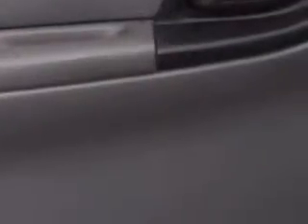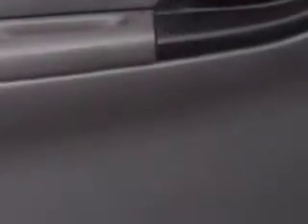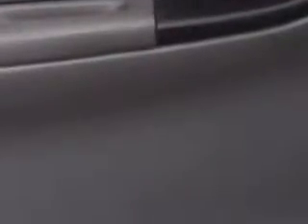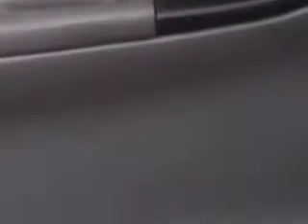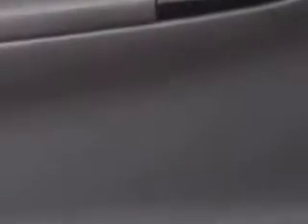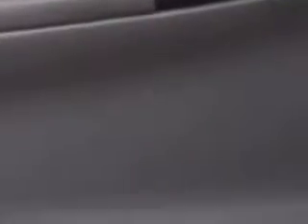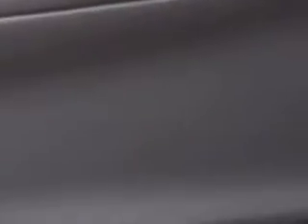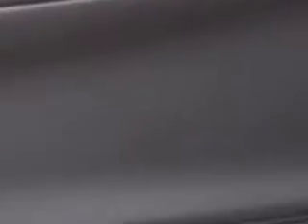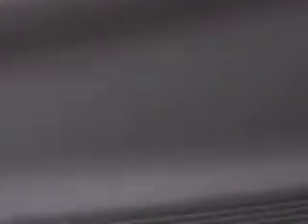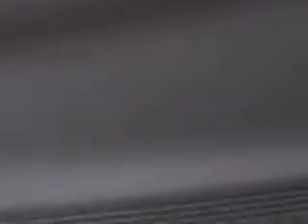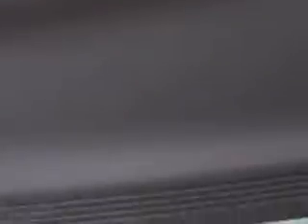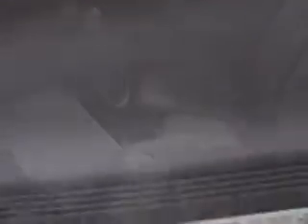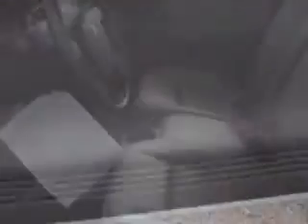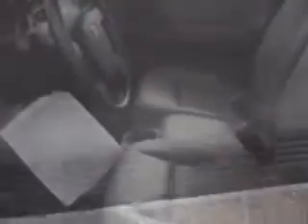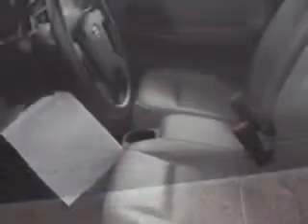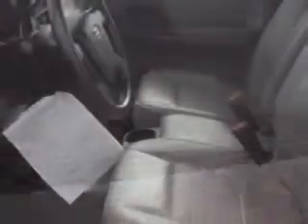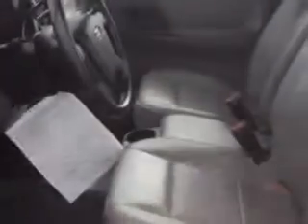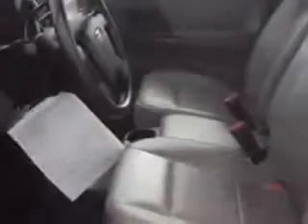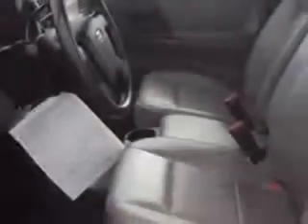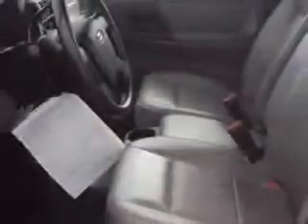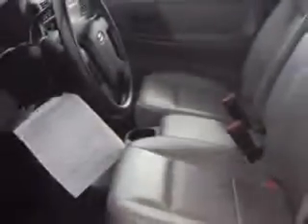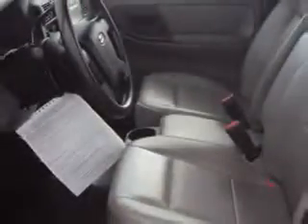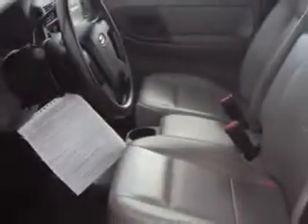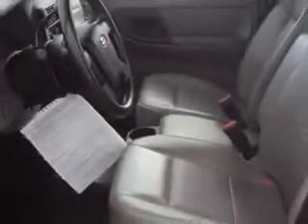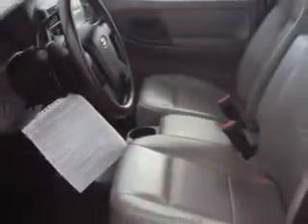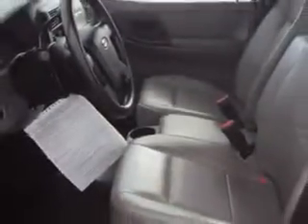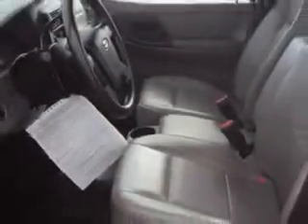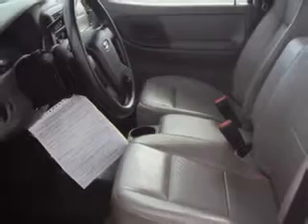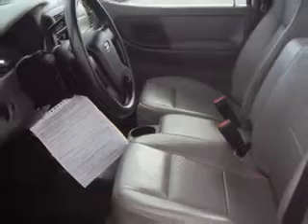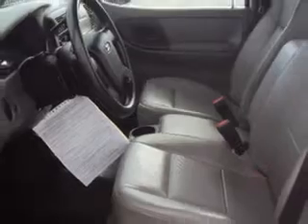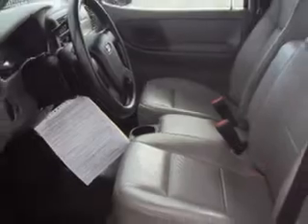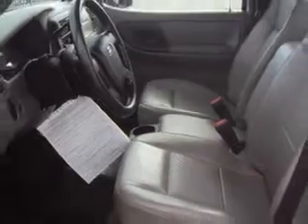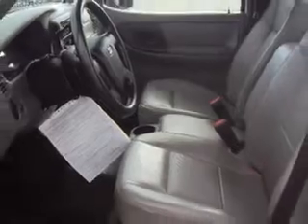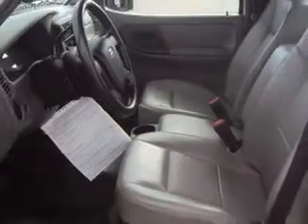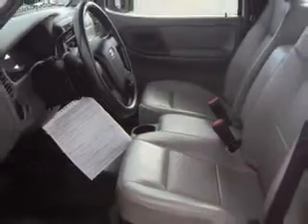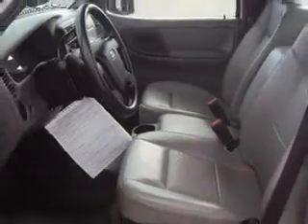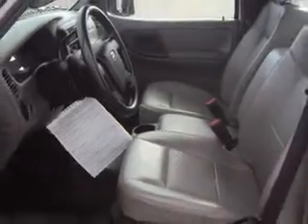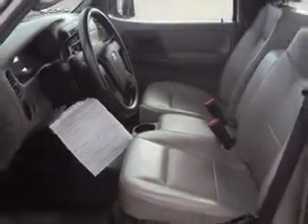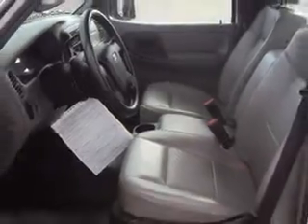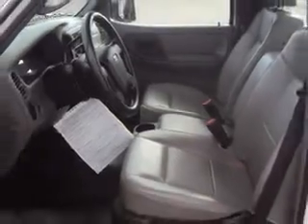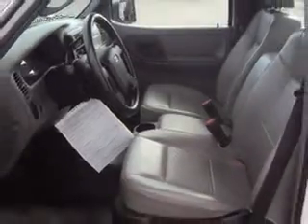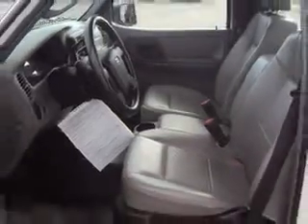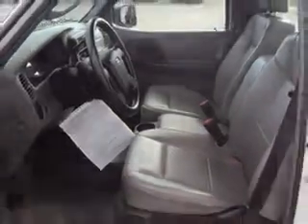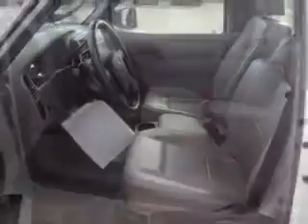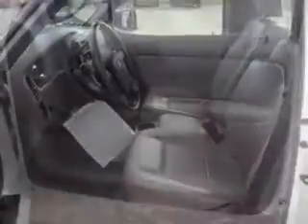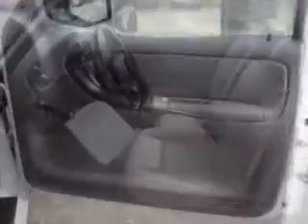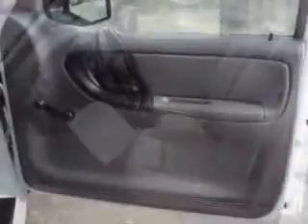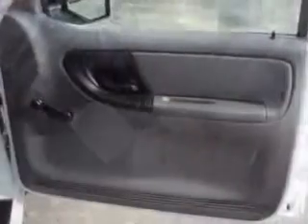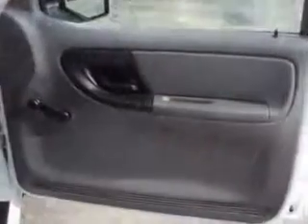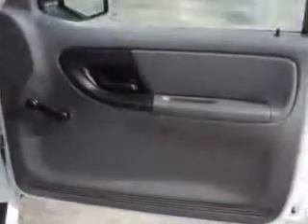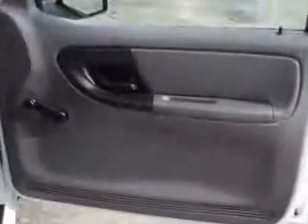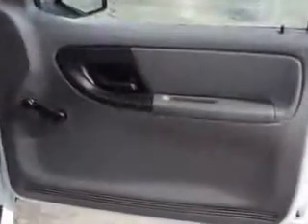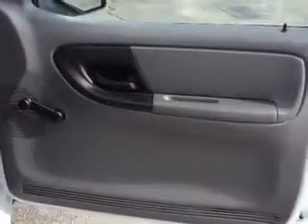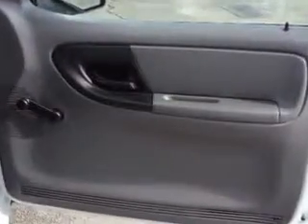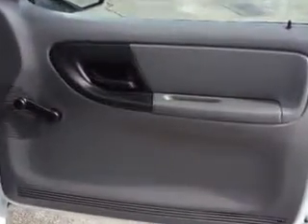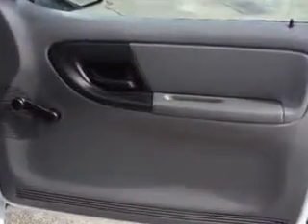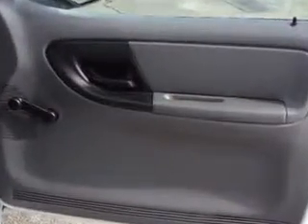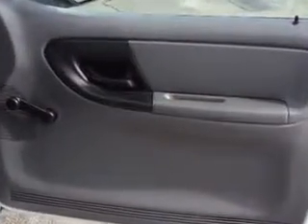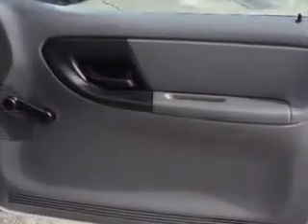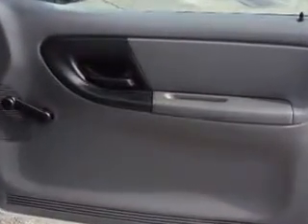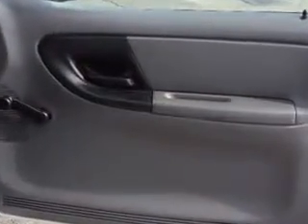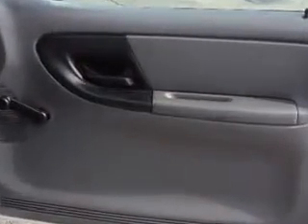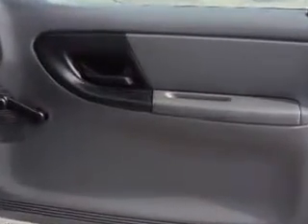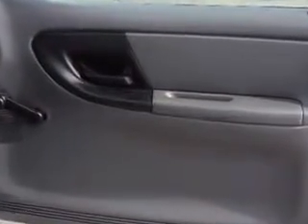Get where you need to go, enjoy the drive, and have peace of mind in this 2010 Ford Ranger. See us at Palmetto Ford today.